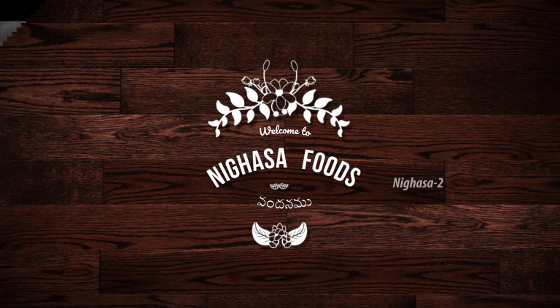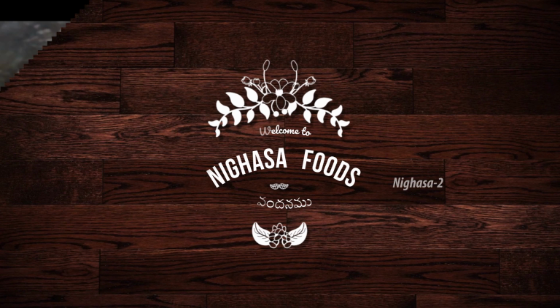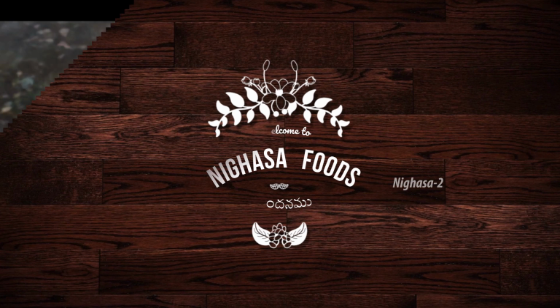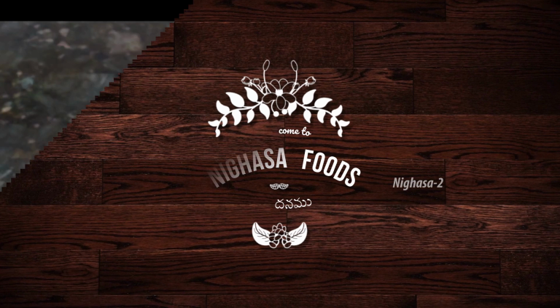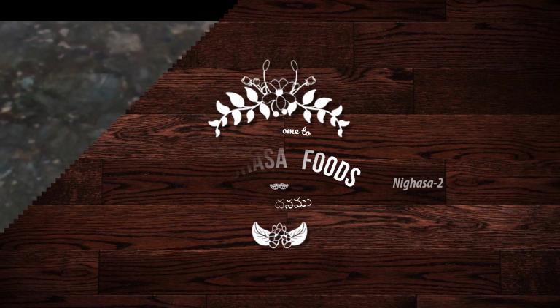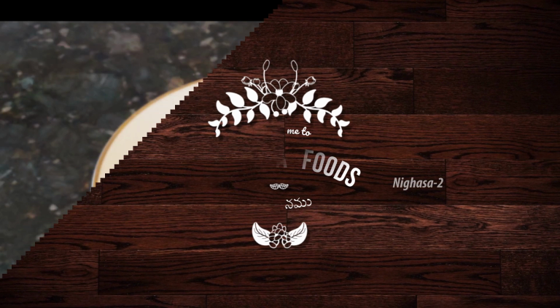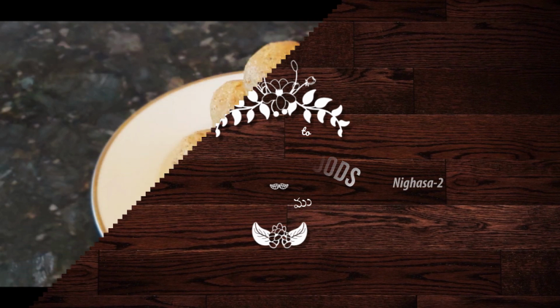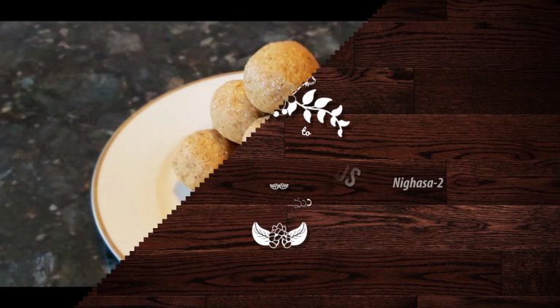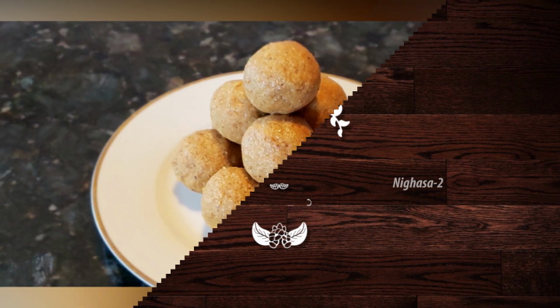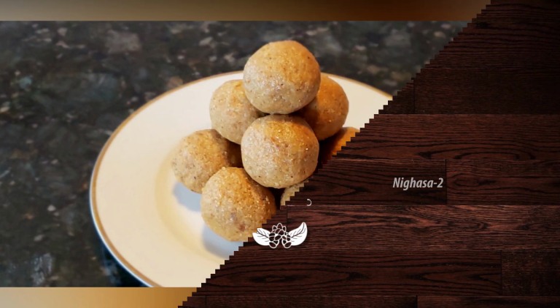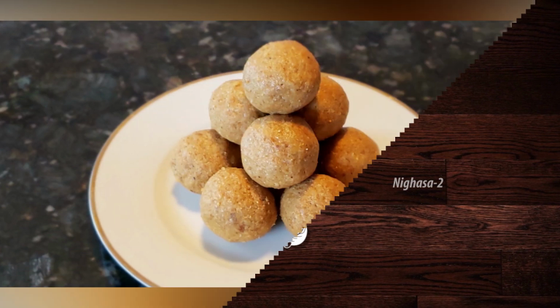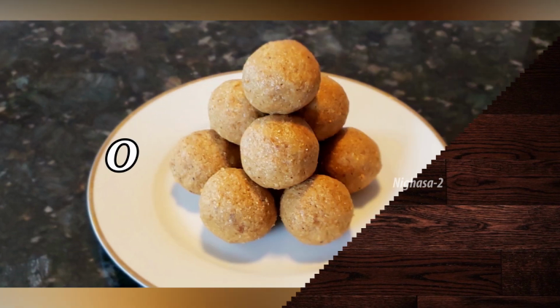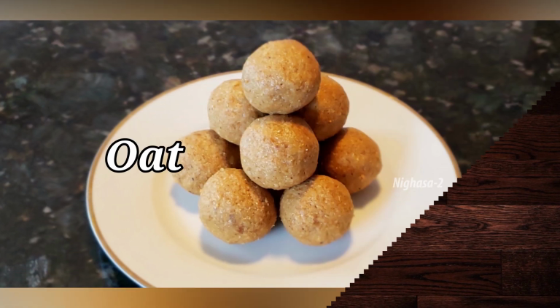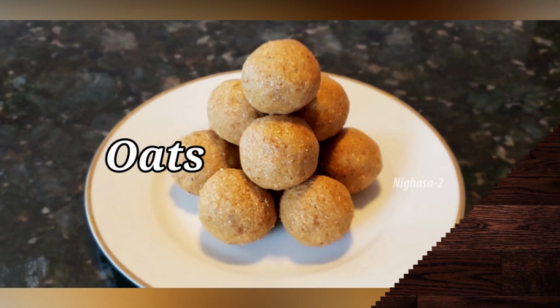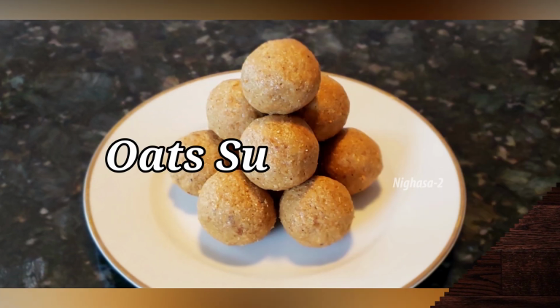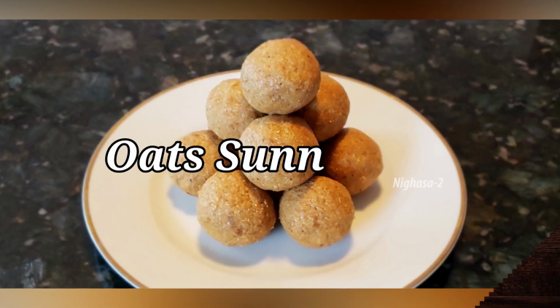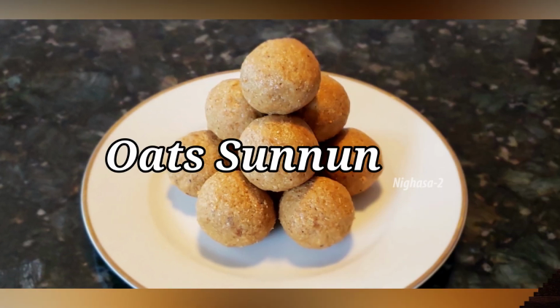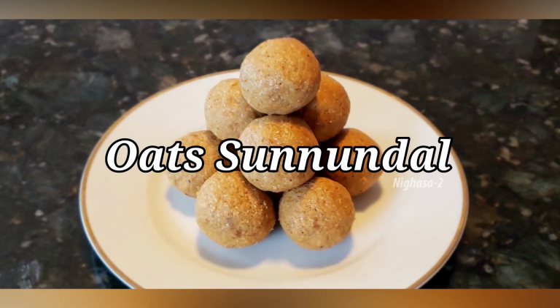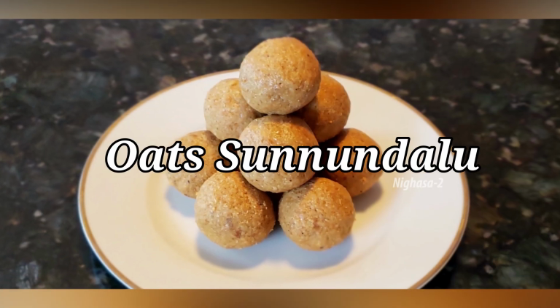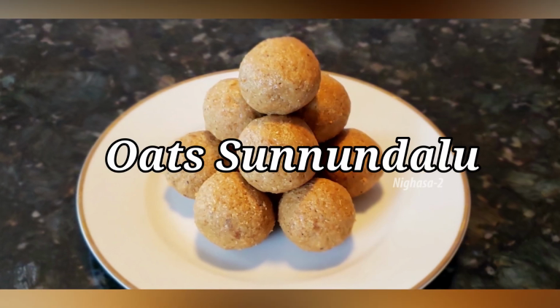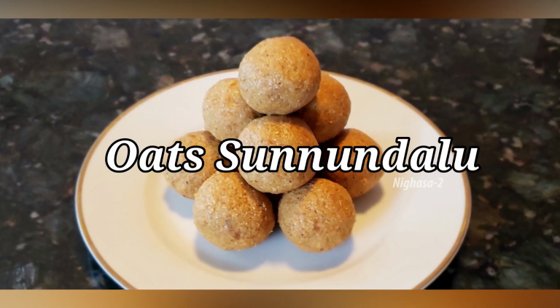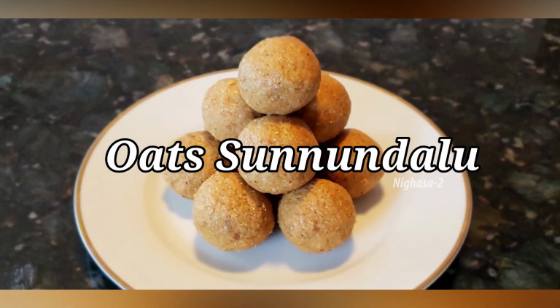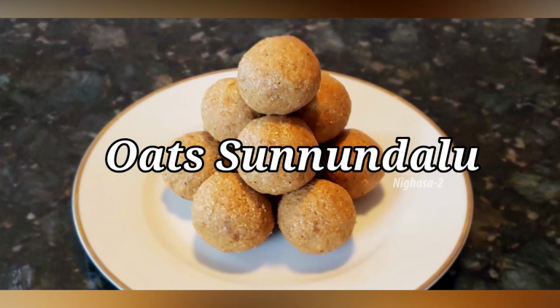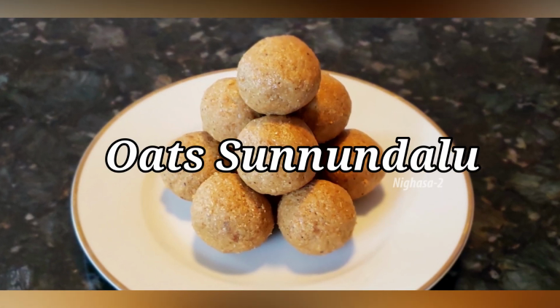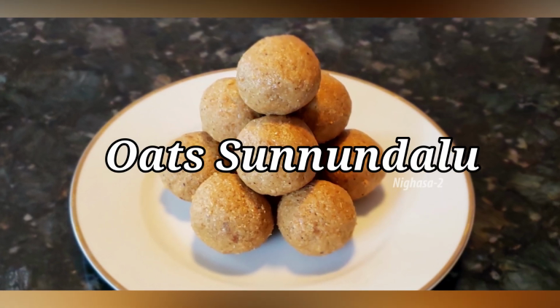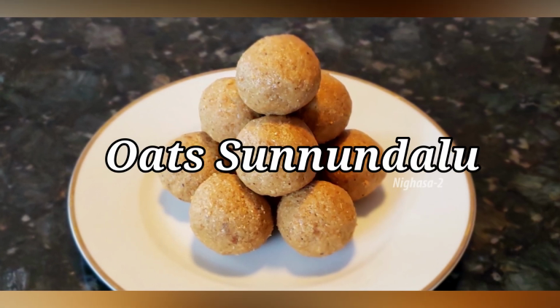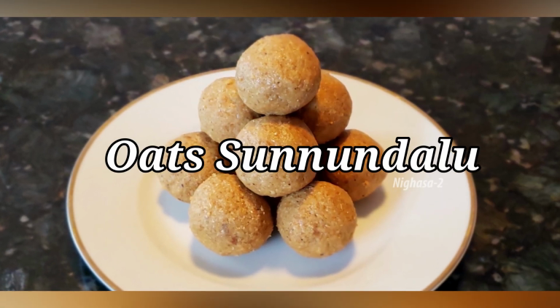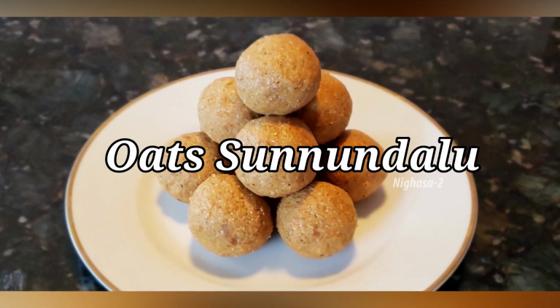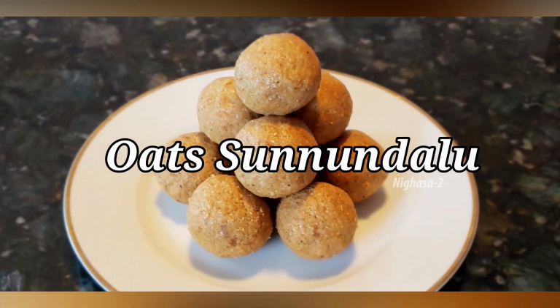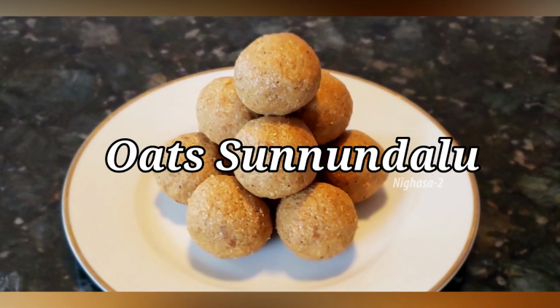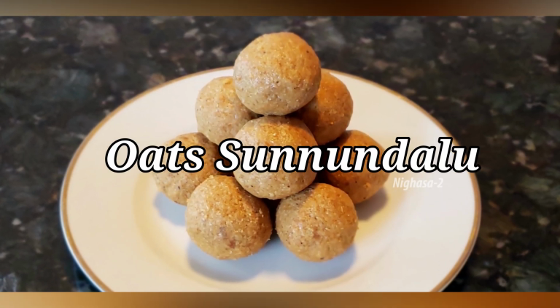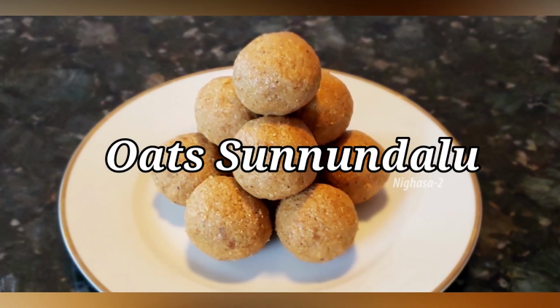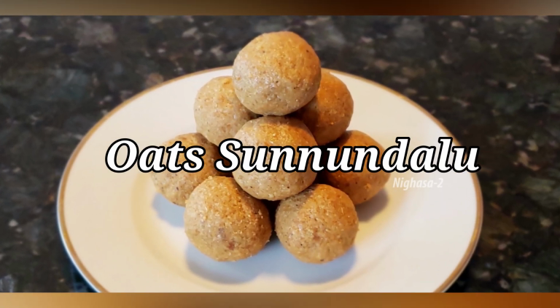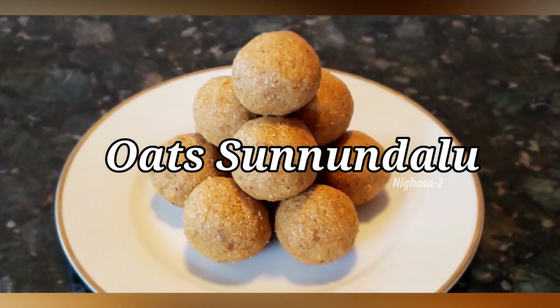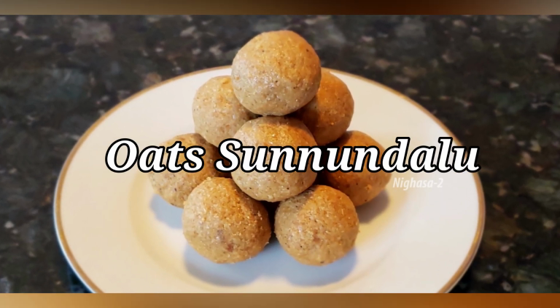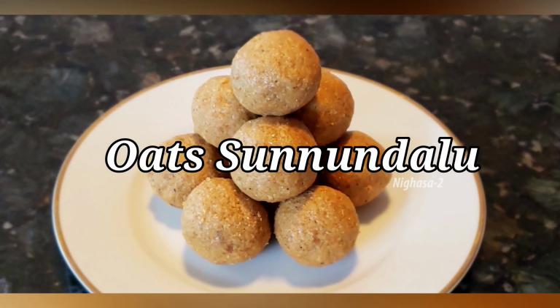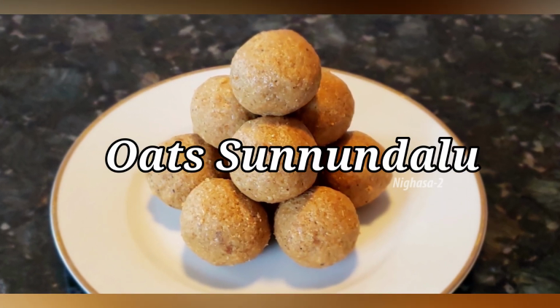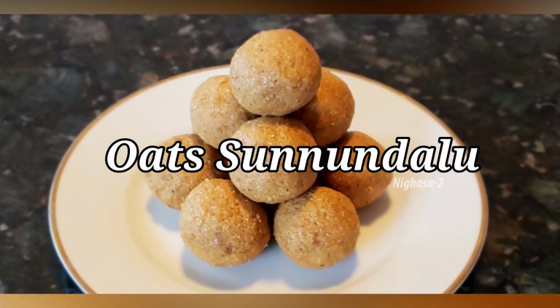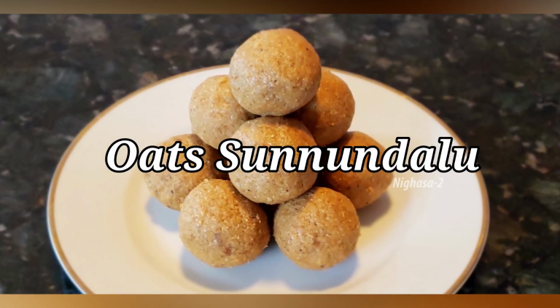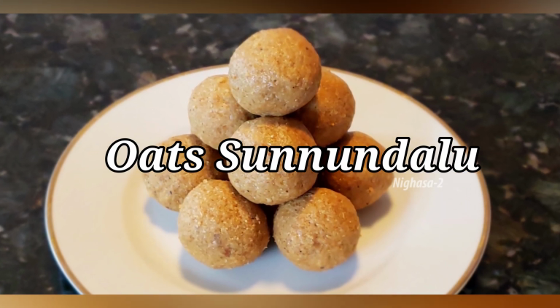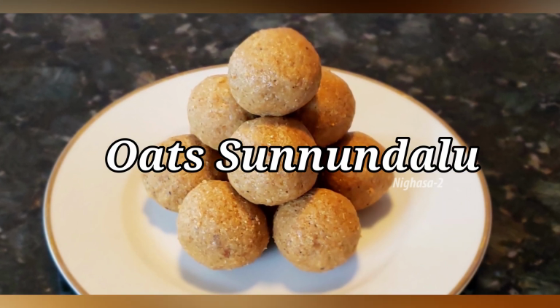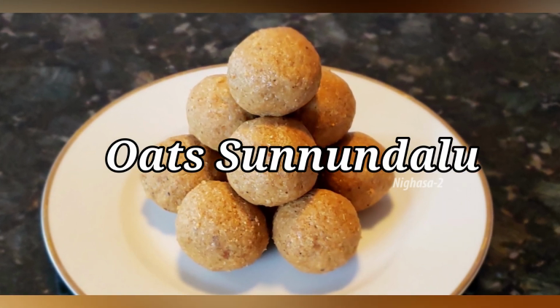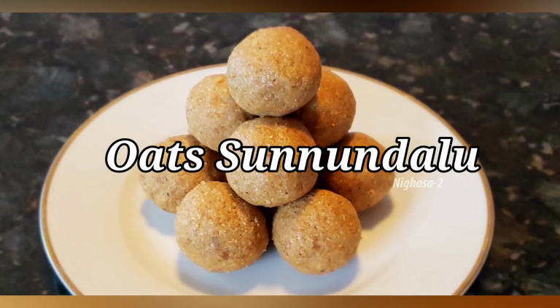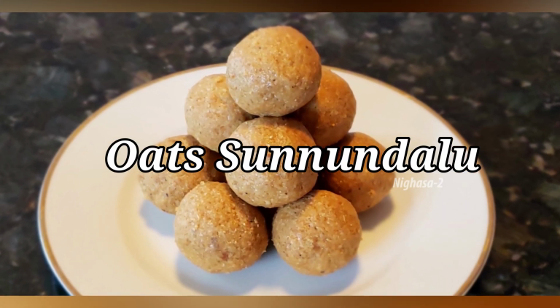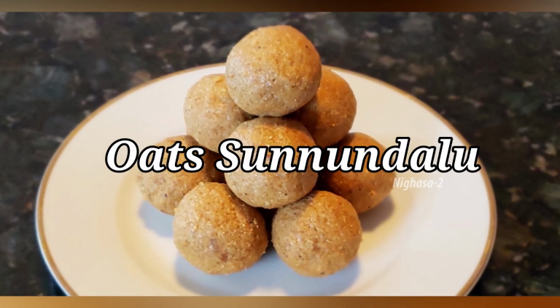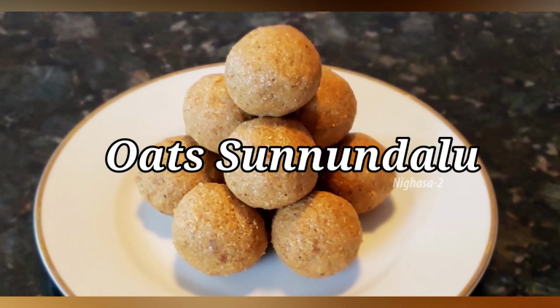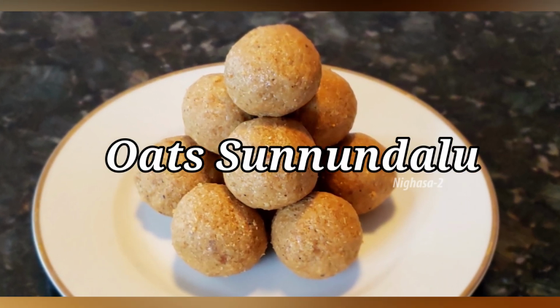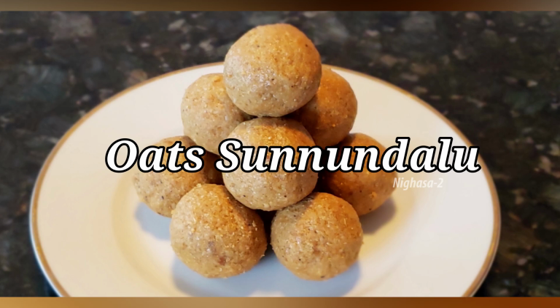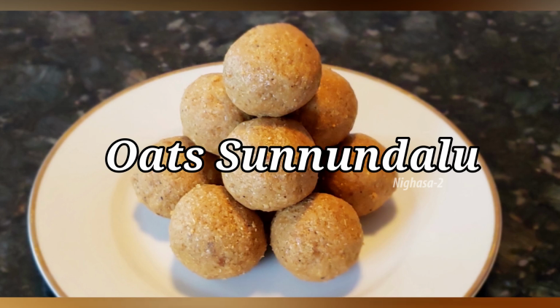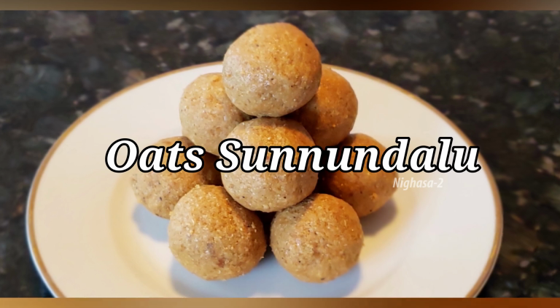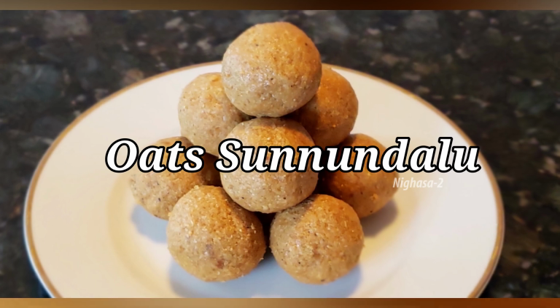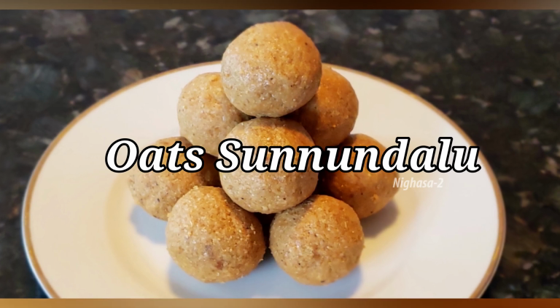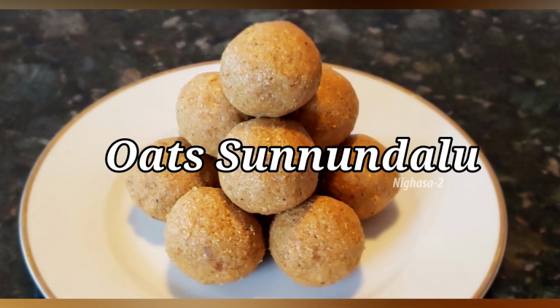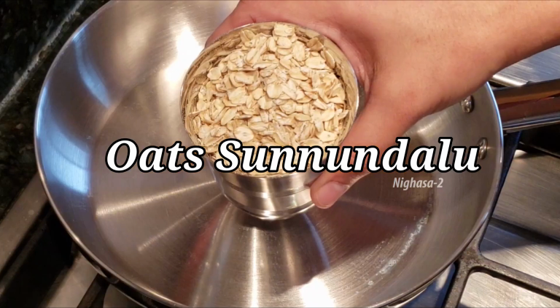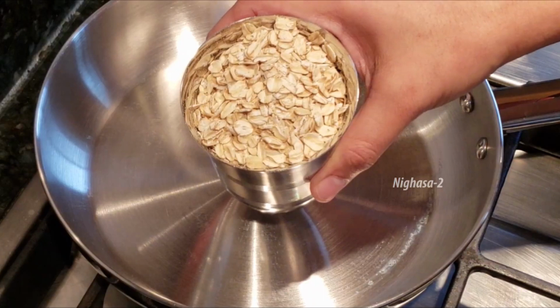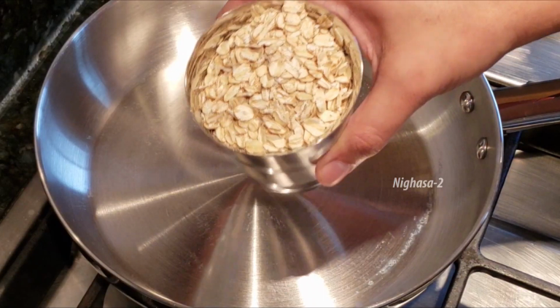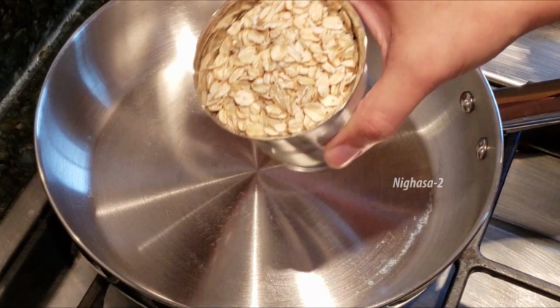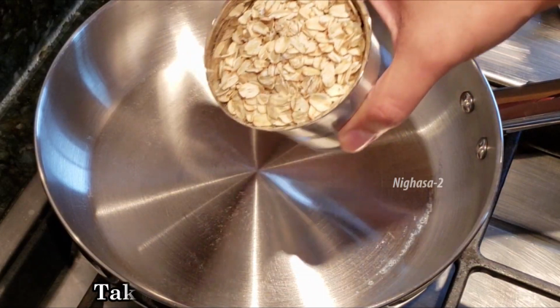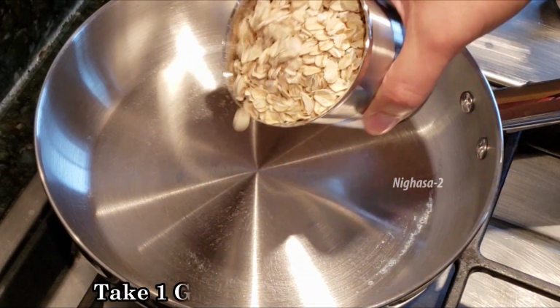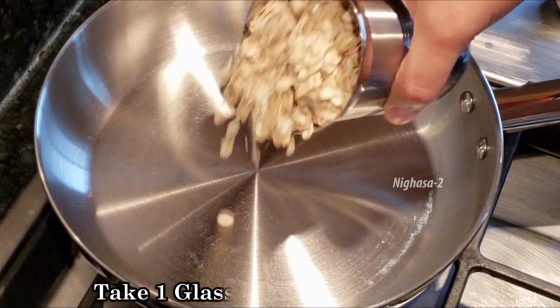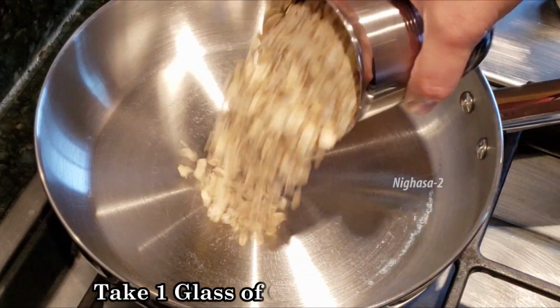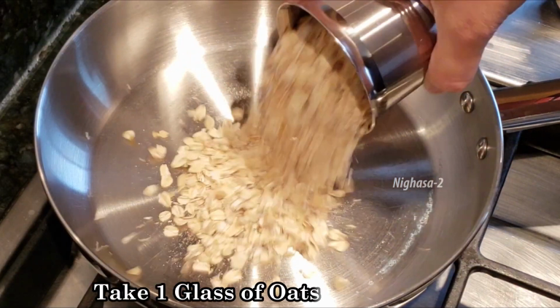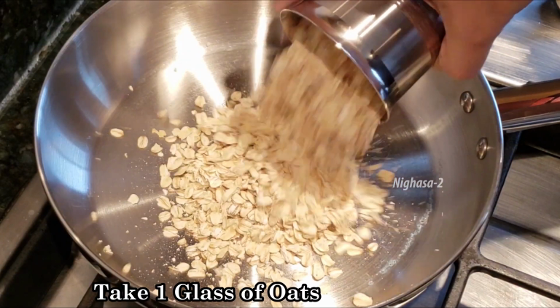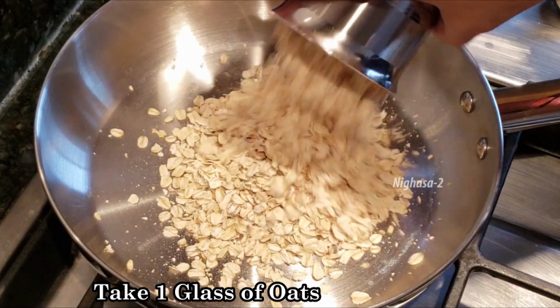Let's break the oats for the video. Put 1 glass of oats into the stove on medium.